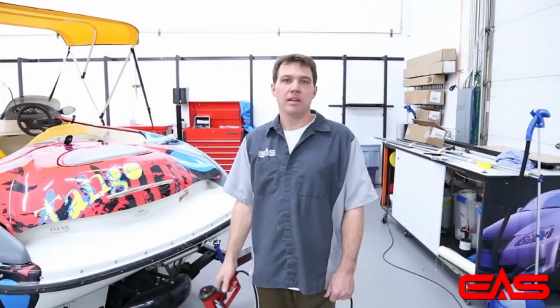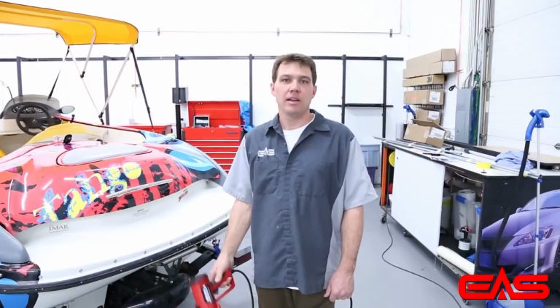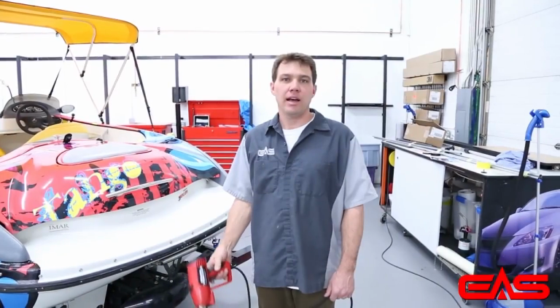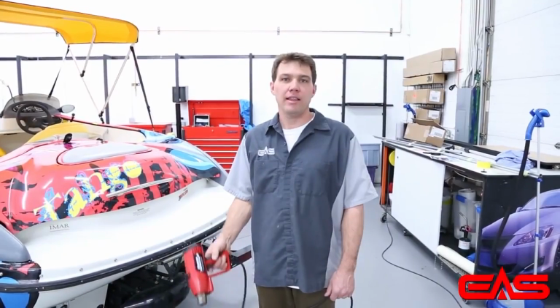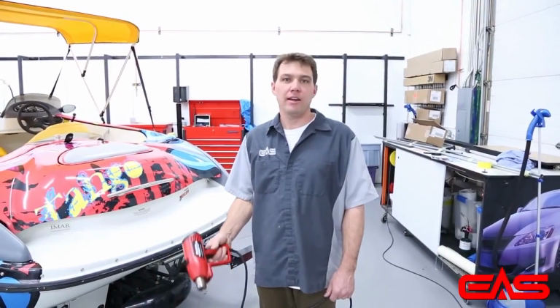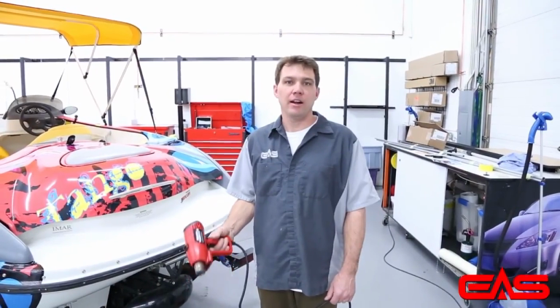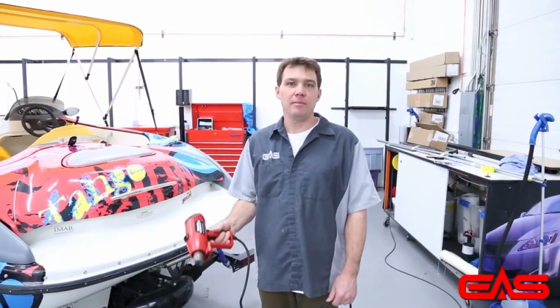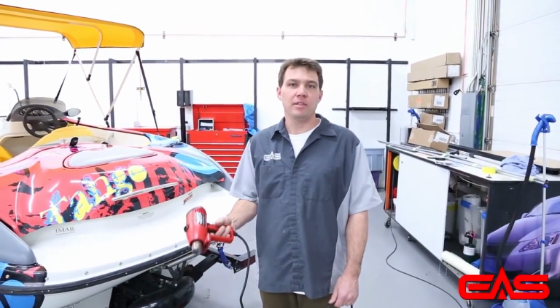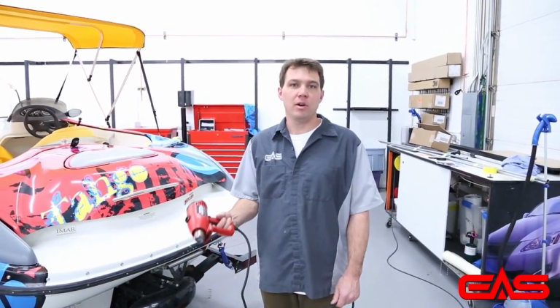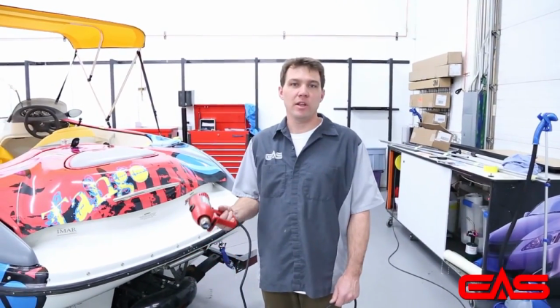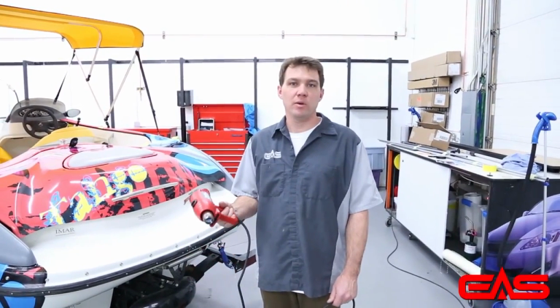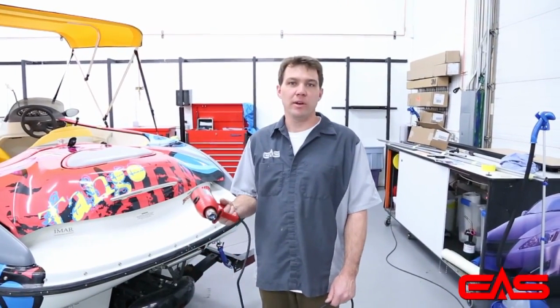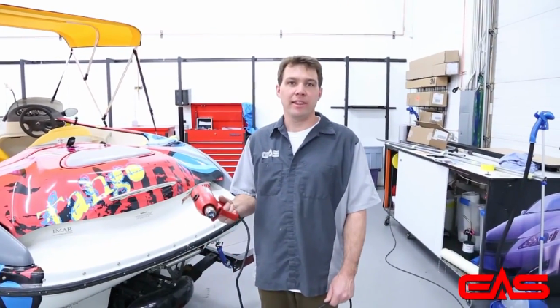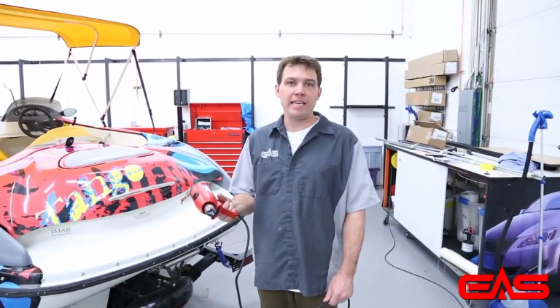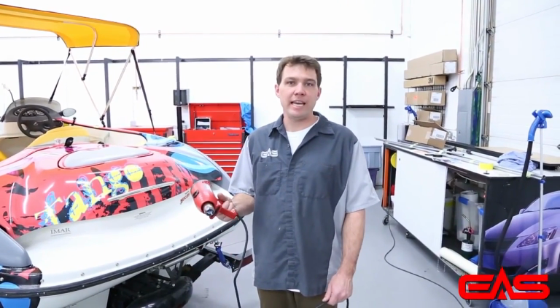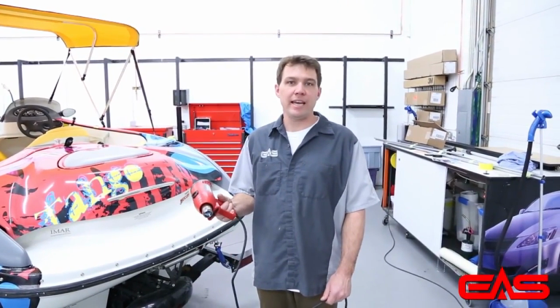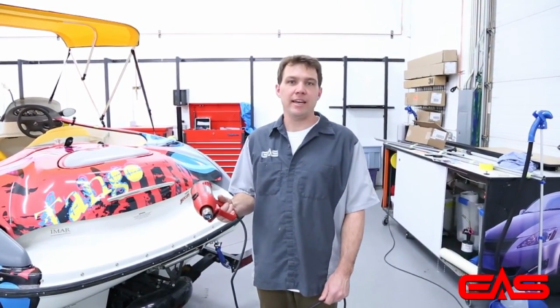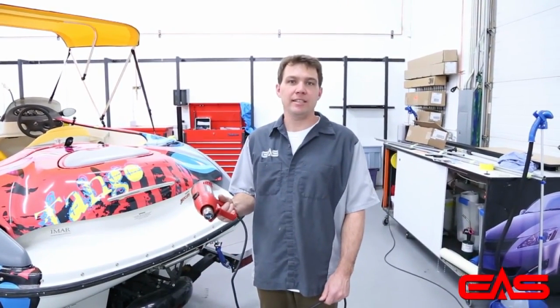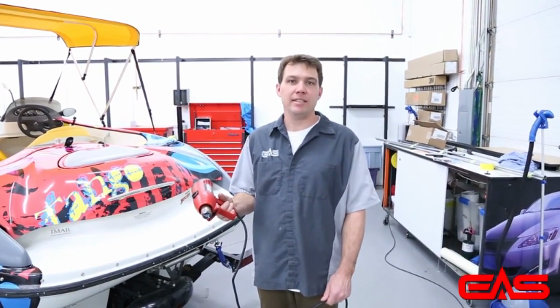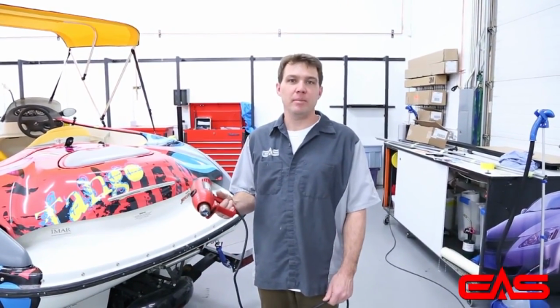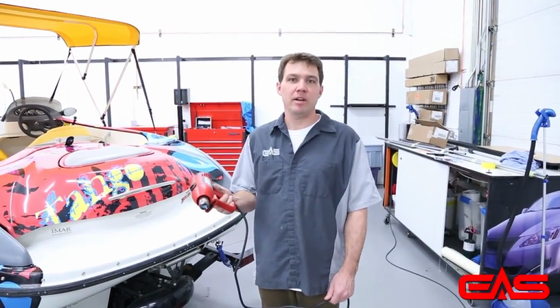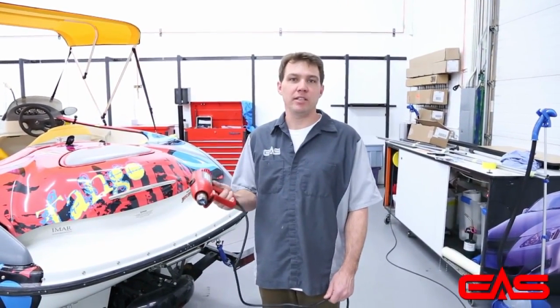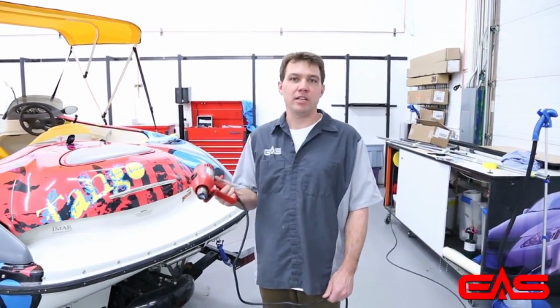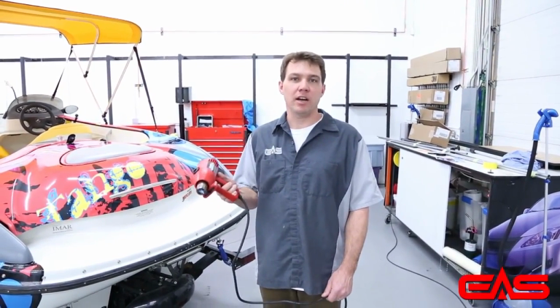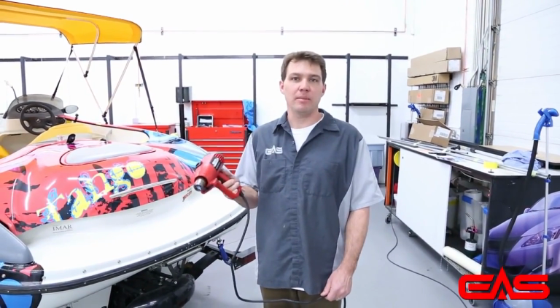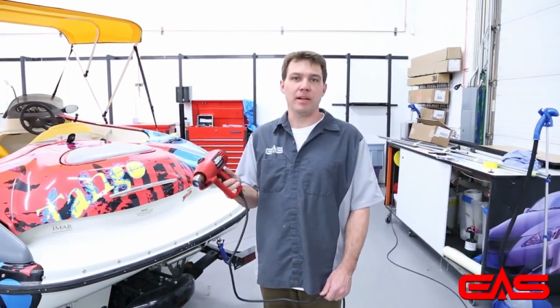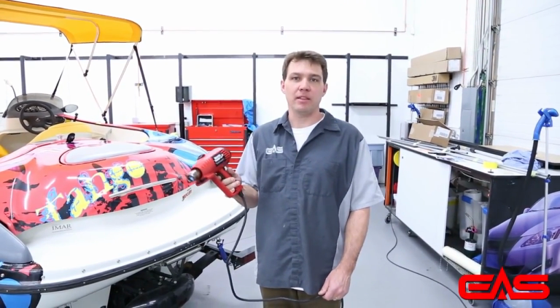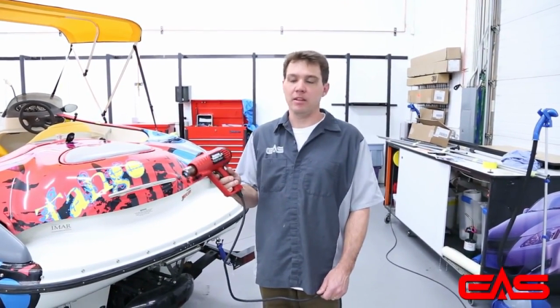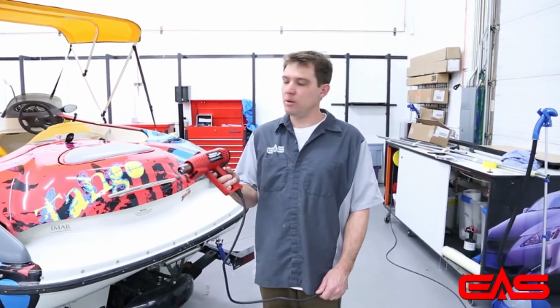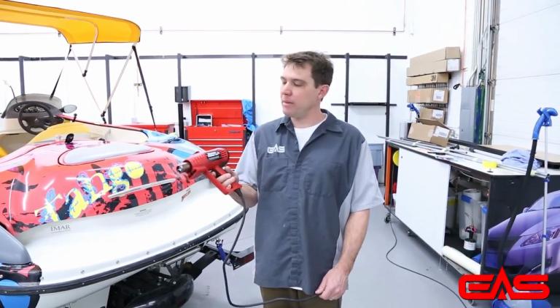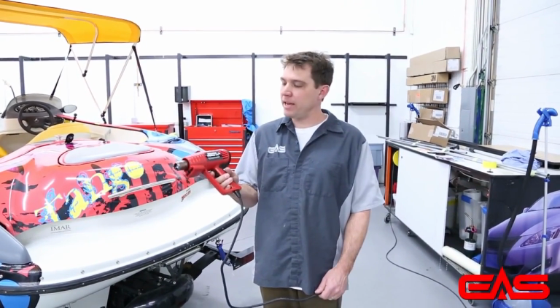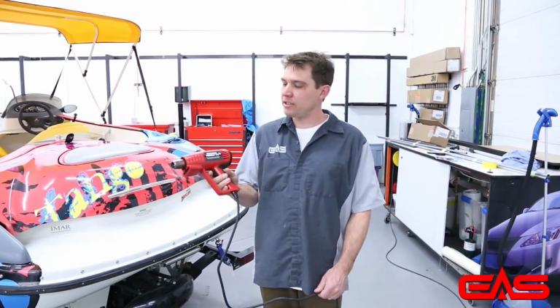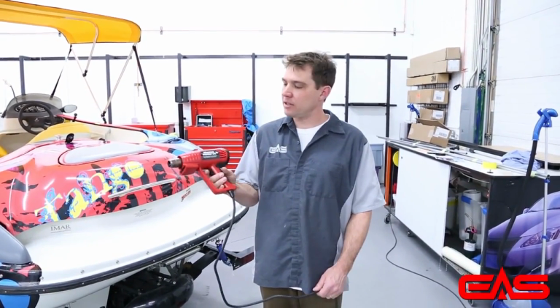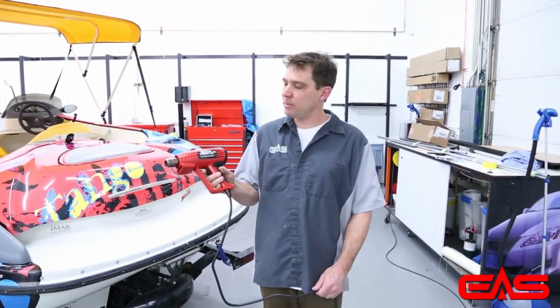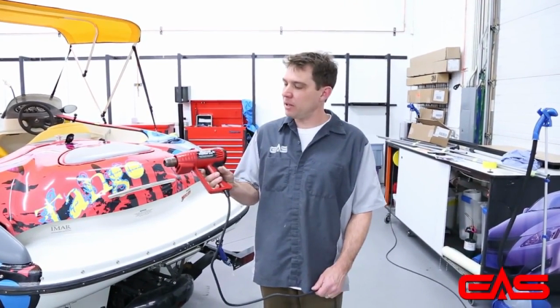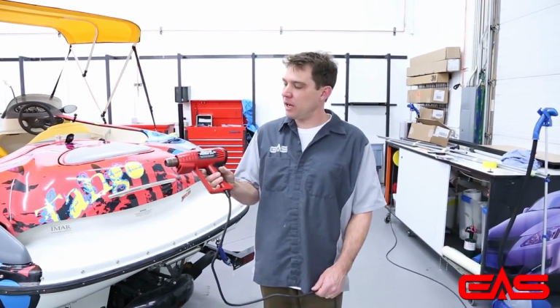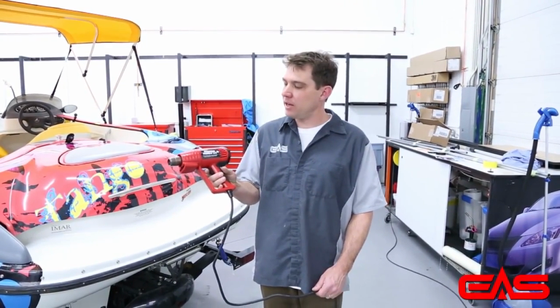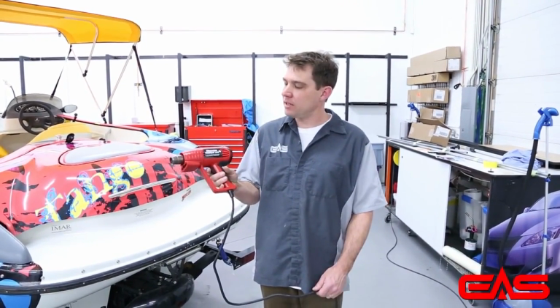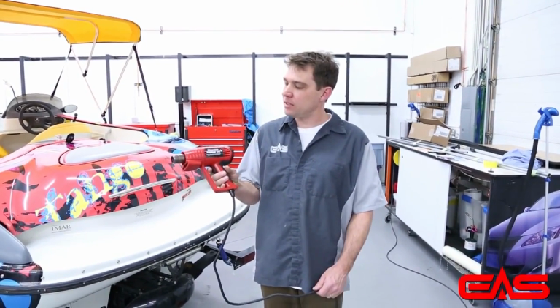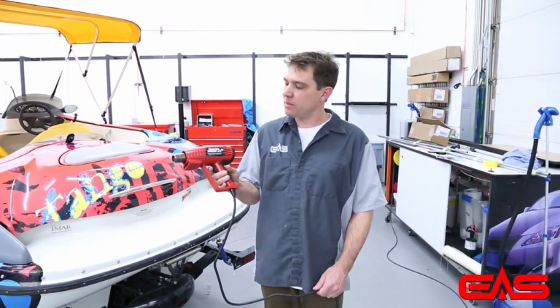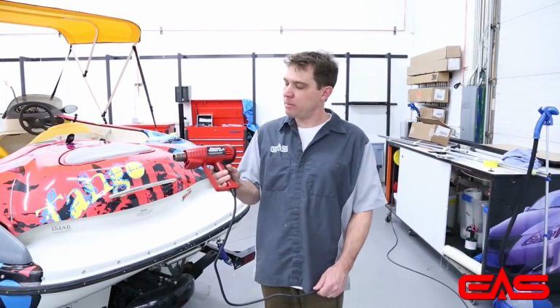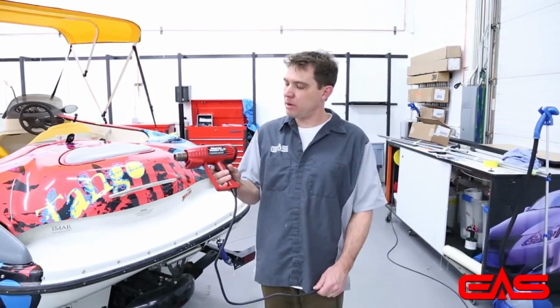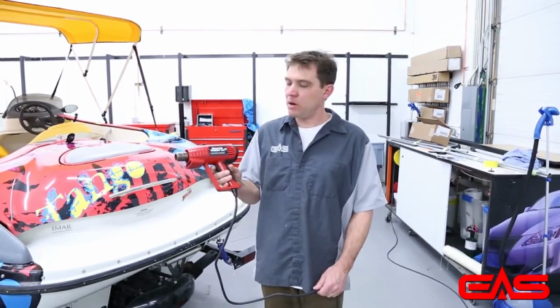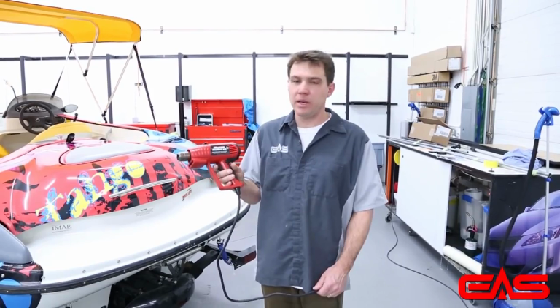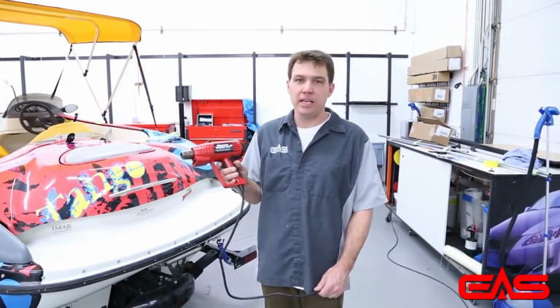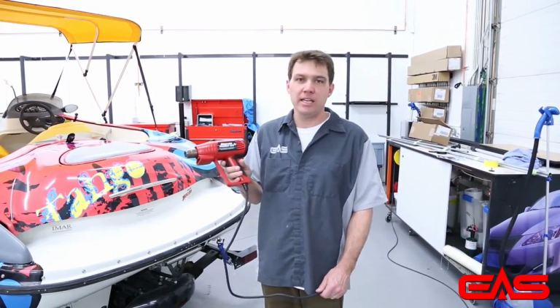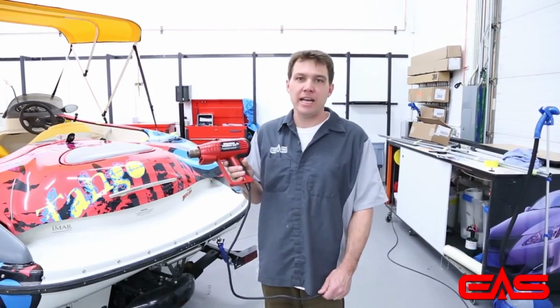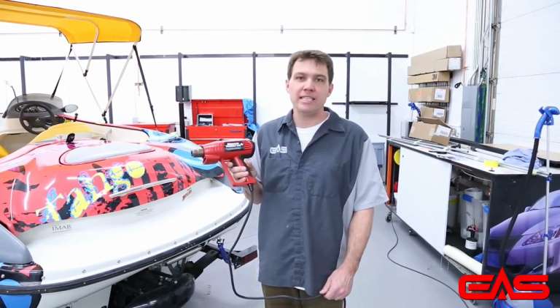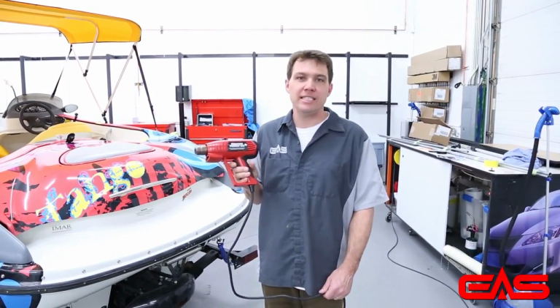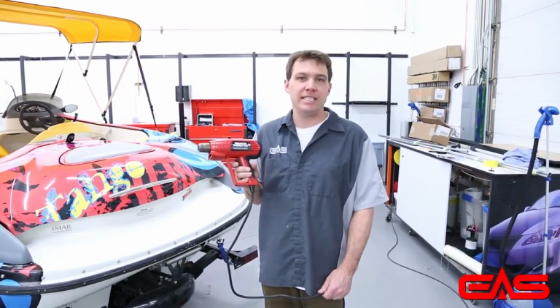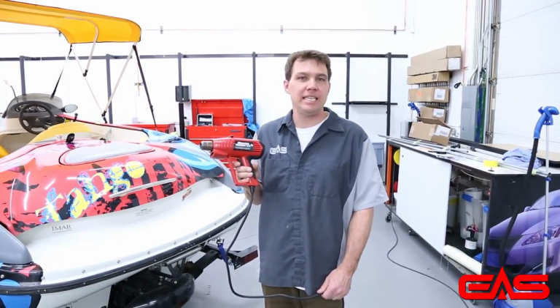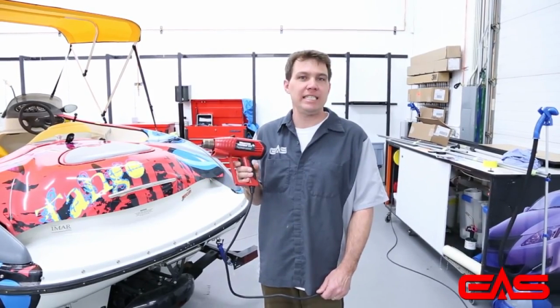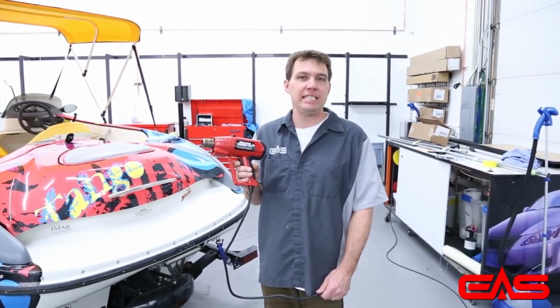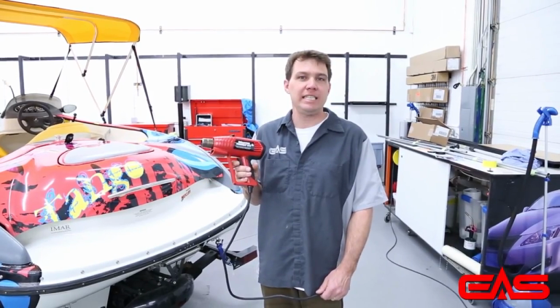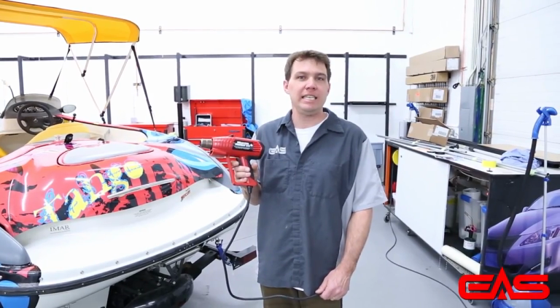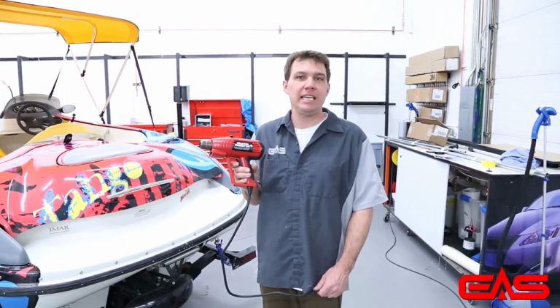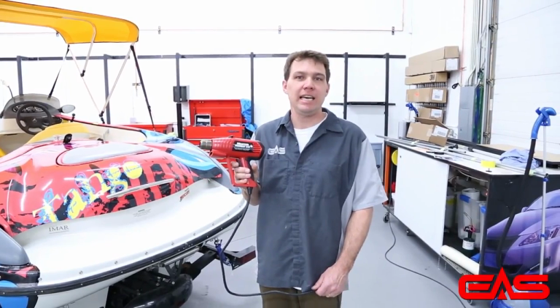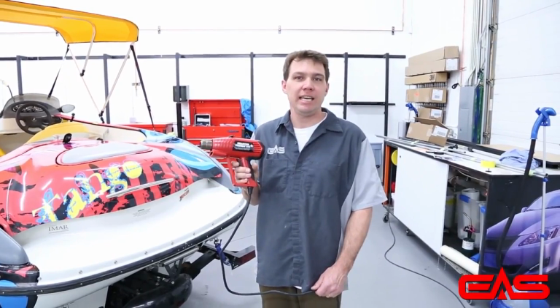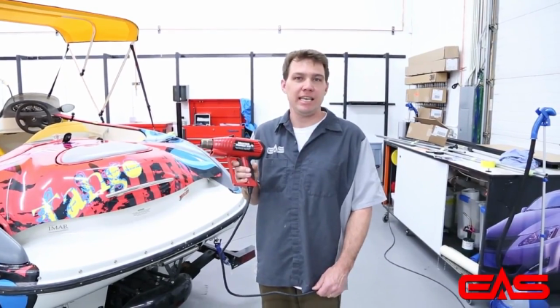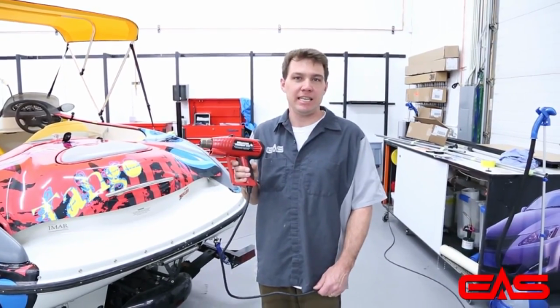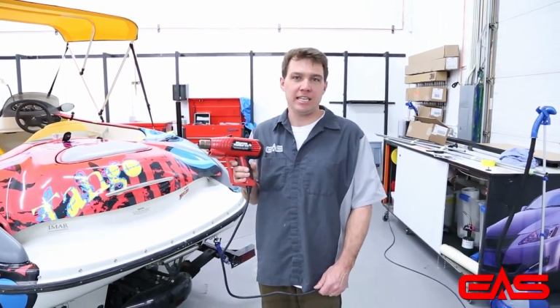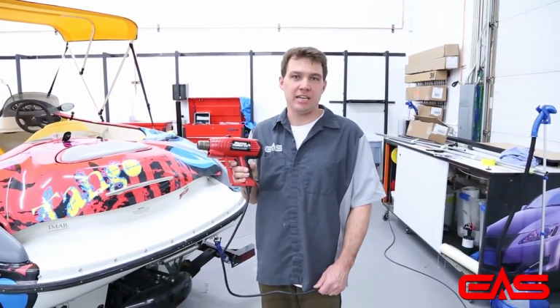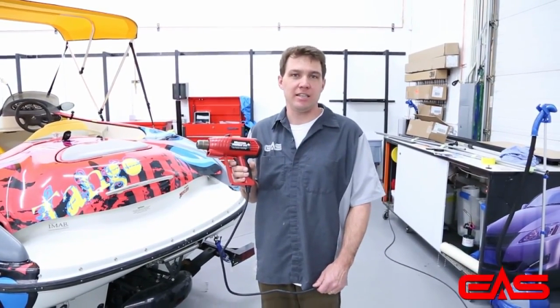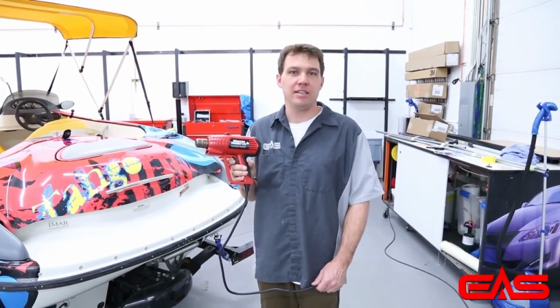Hi there, I'm Tony with EAS. I'm here to talk about the new Master Appliance ProHeat STC heat gun.